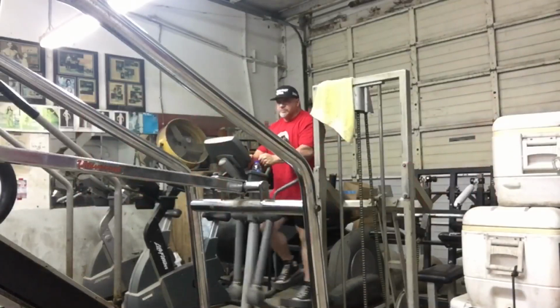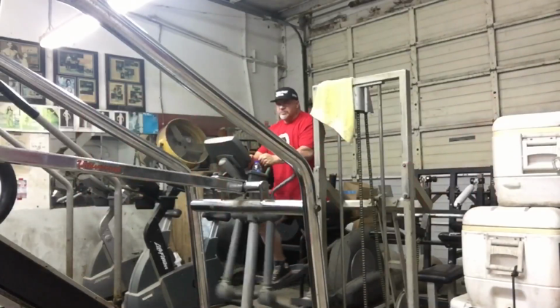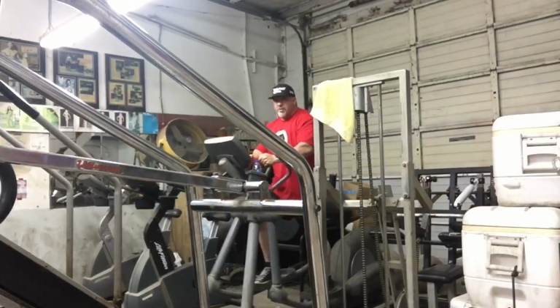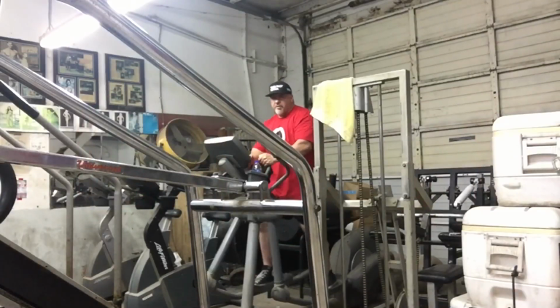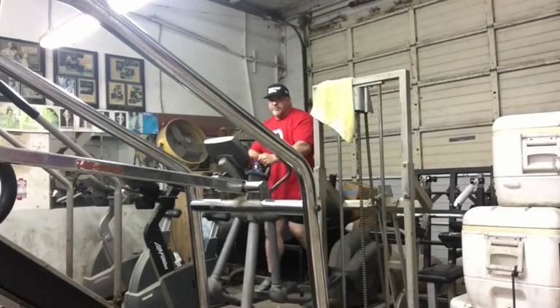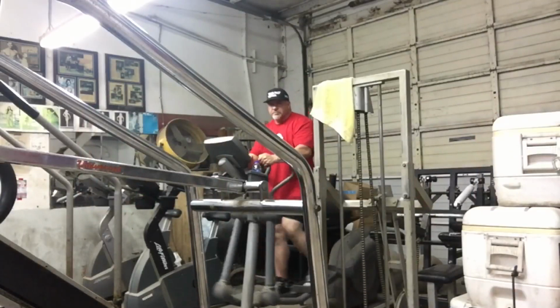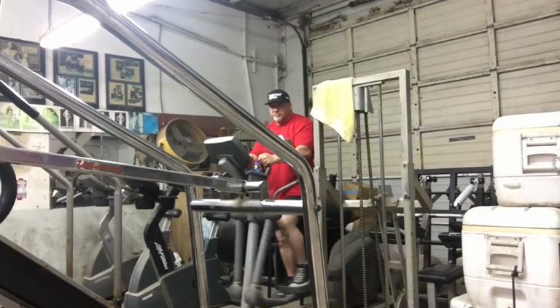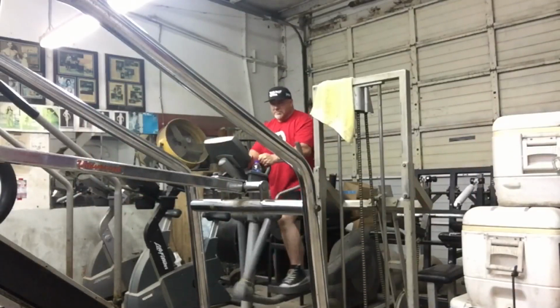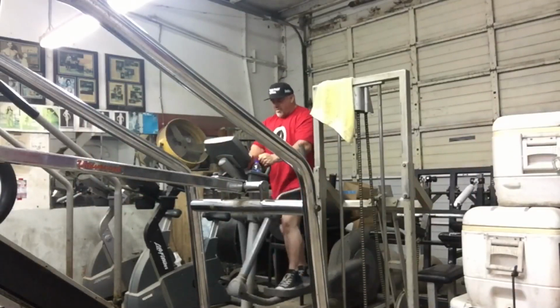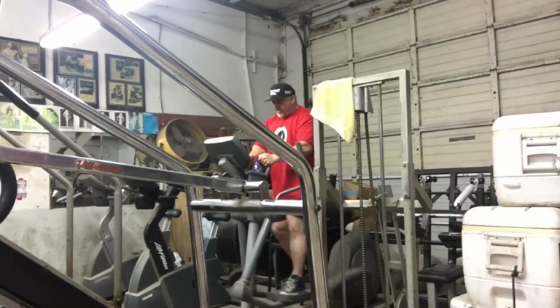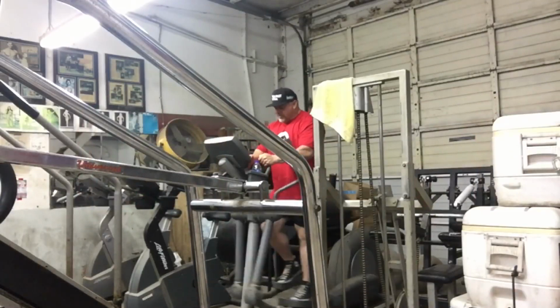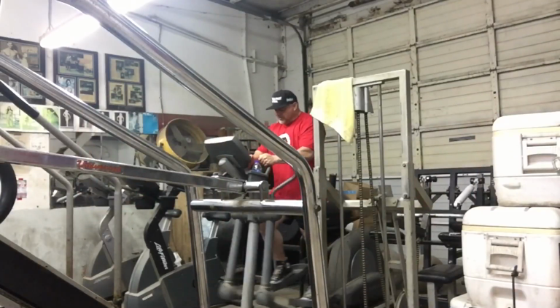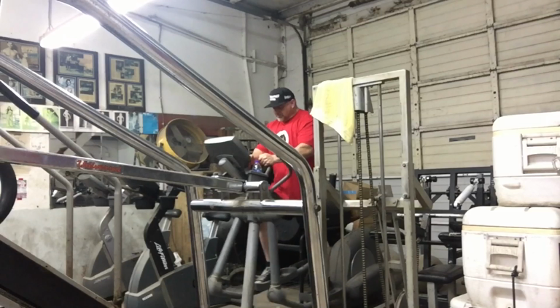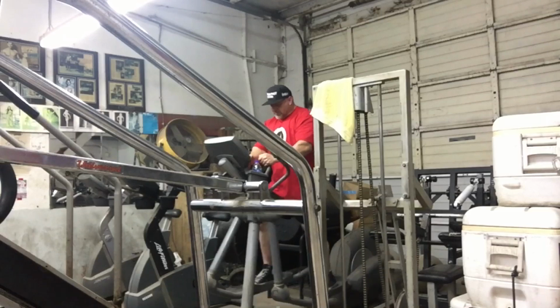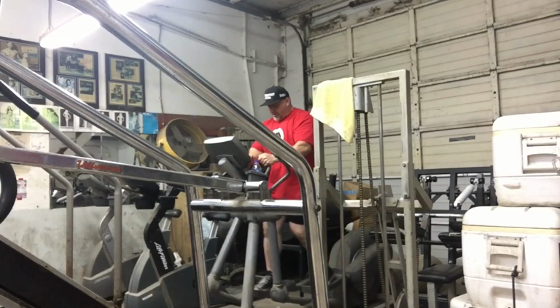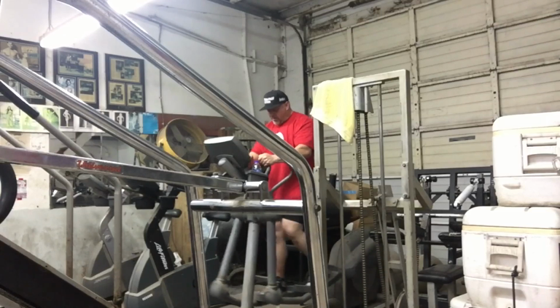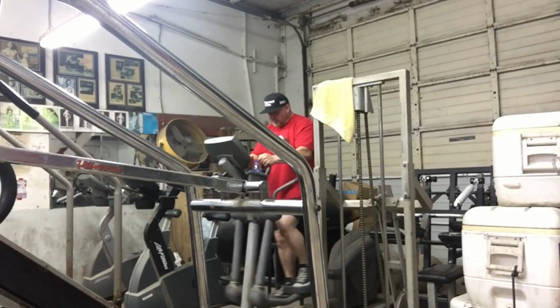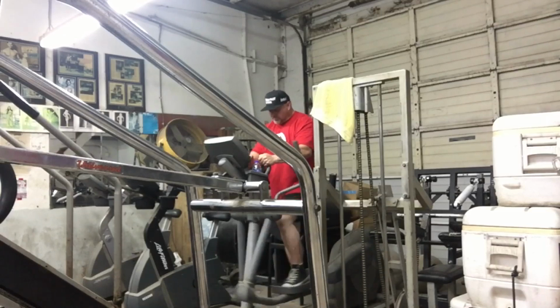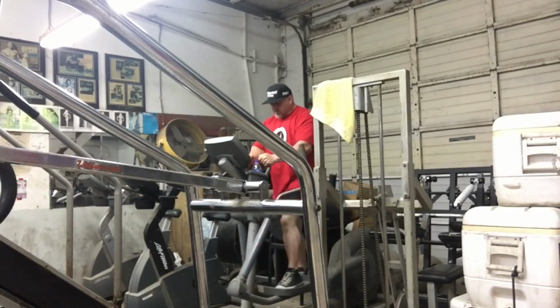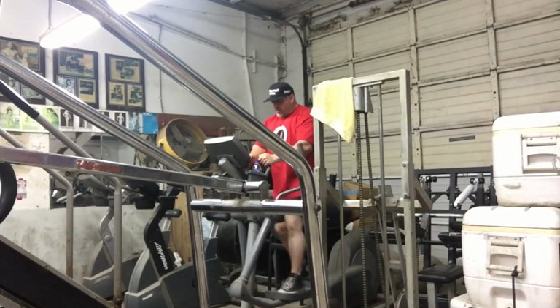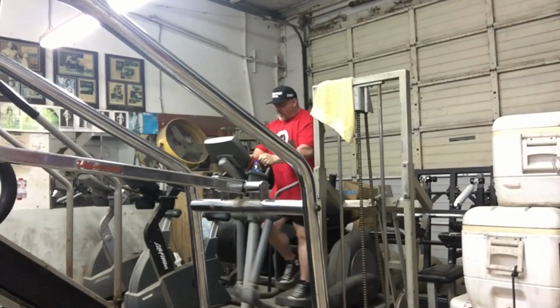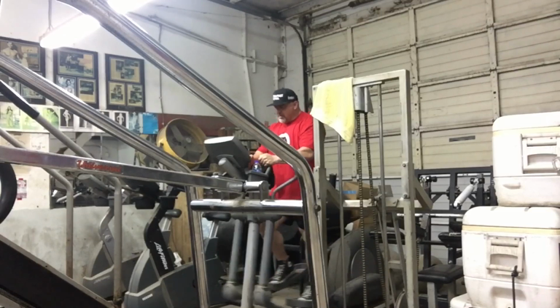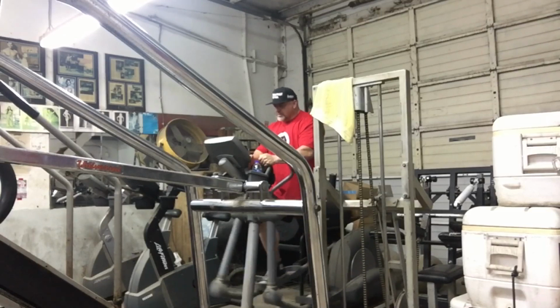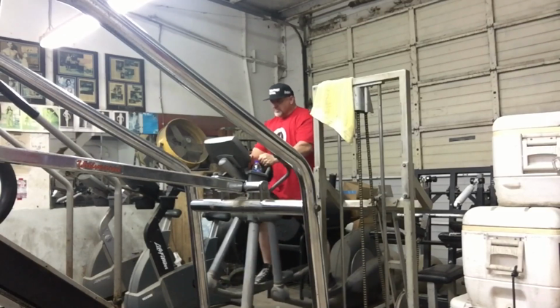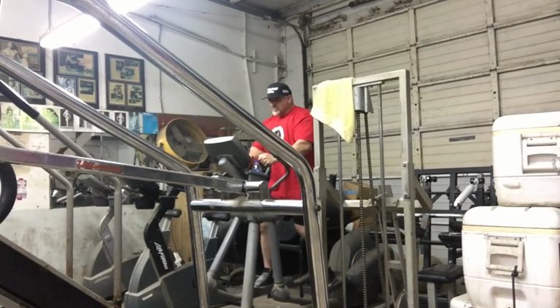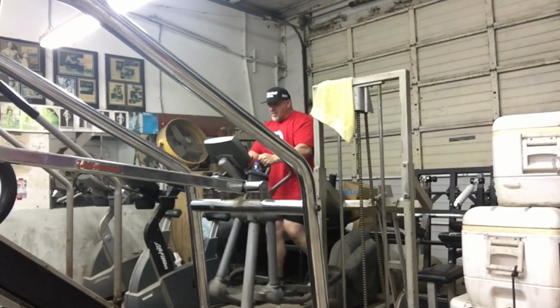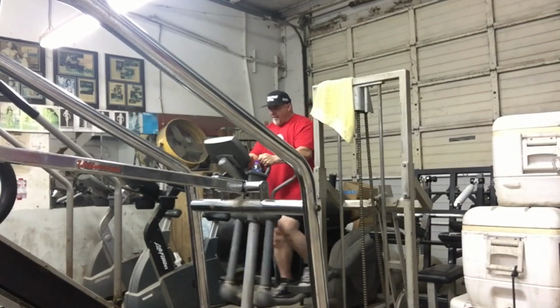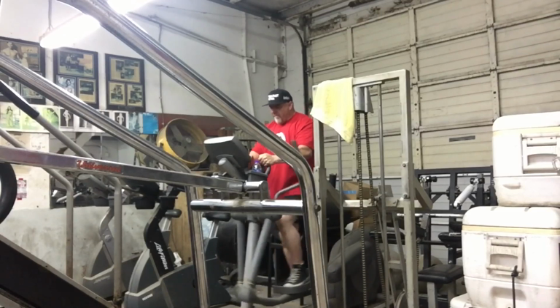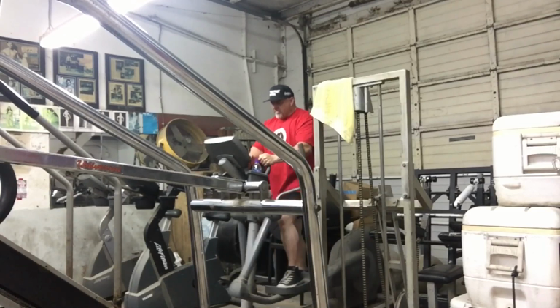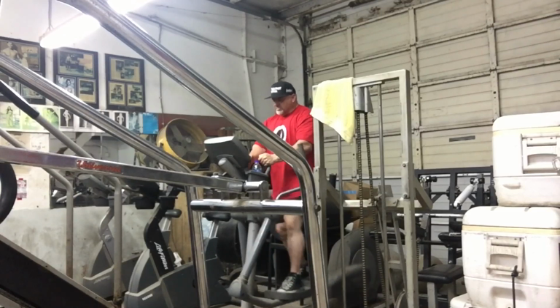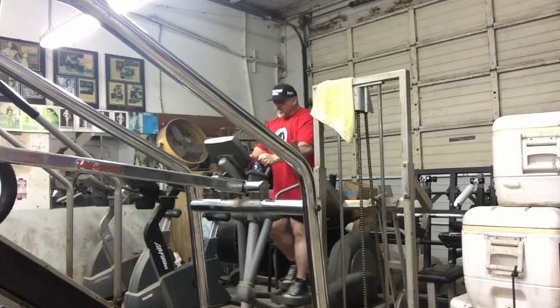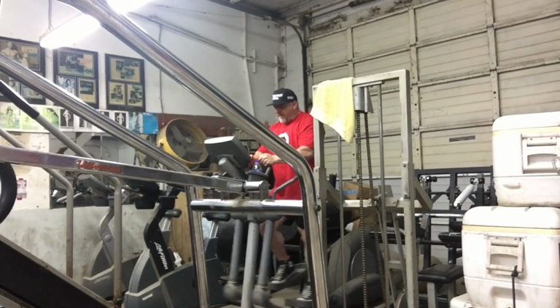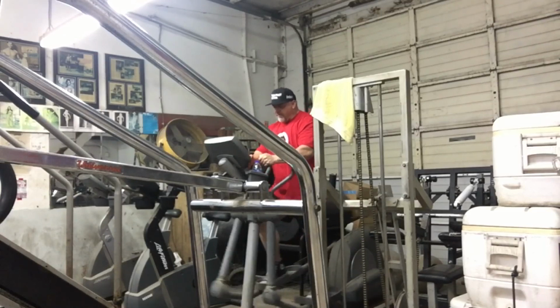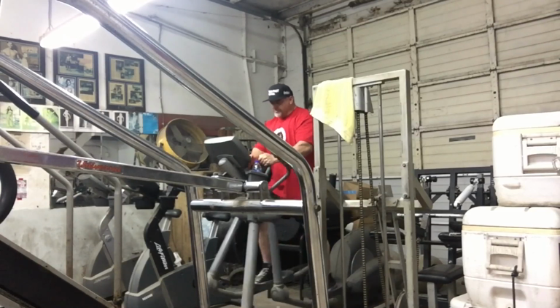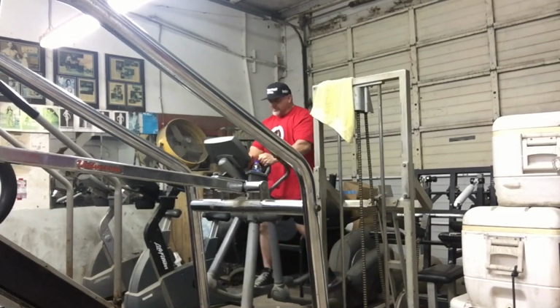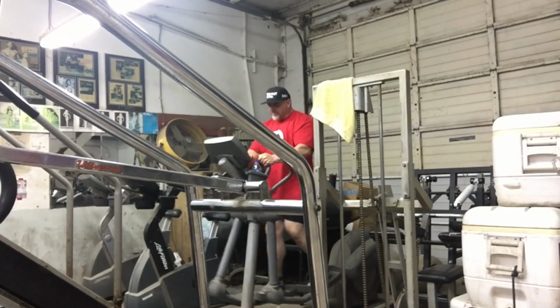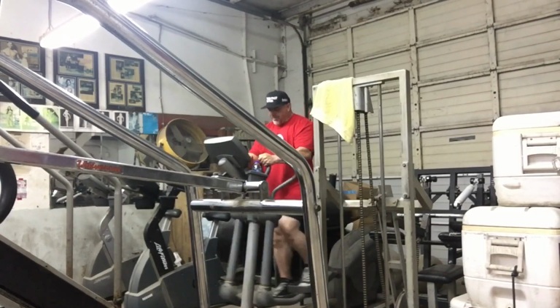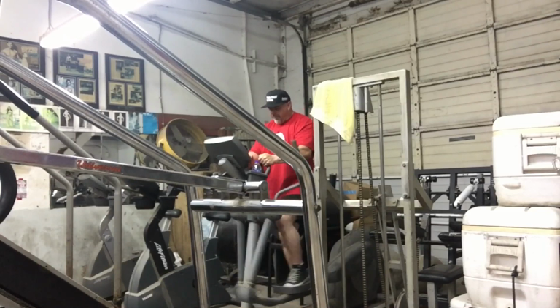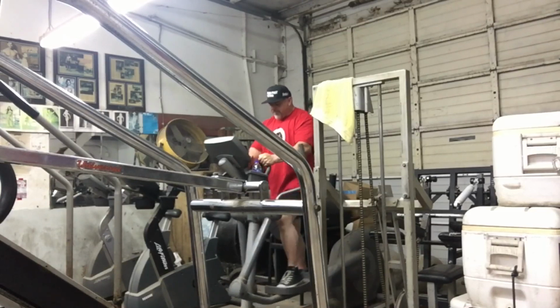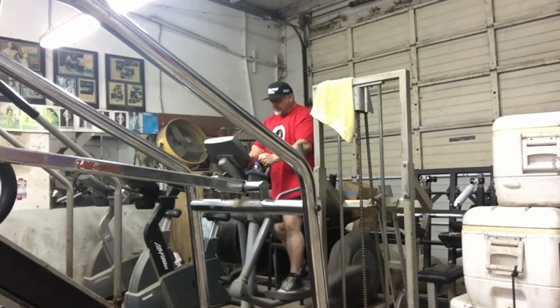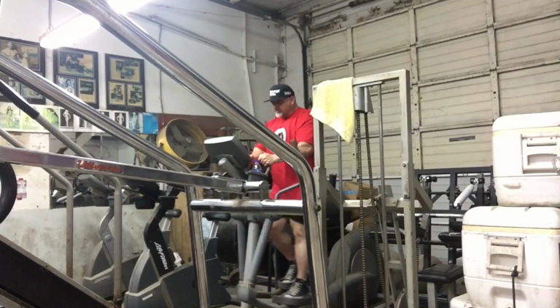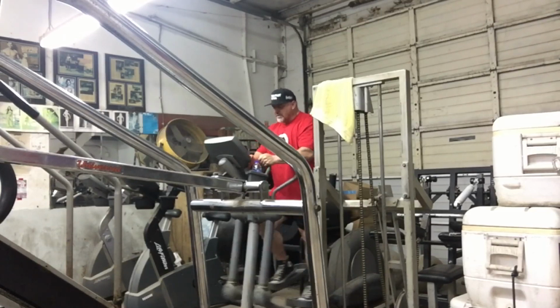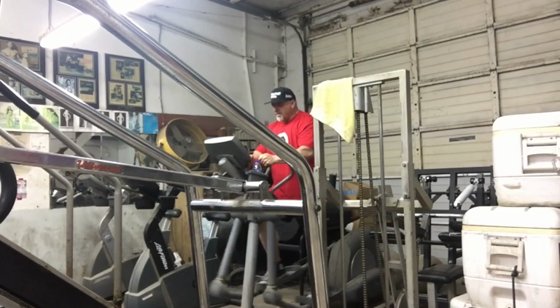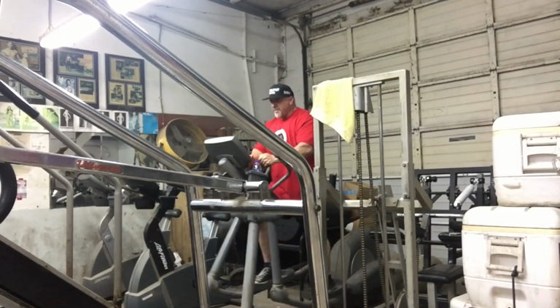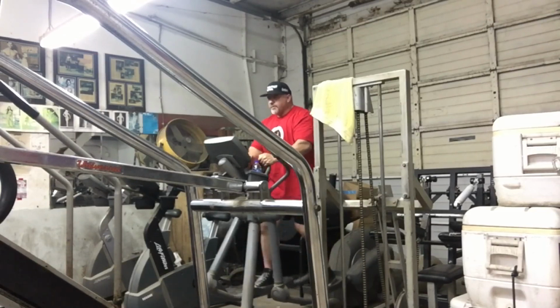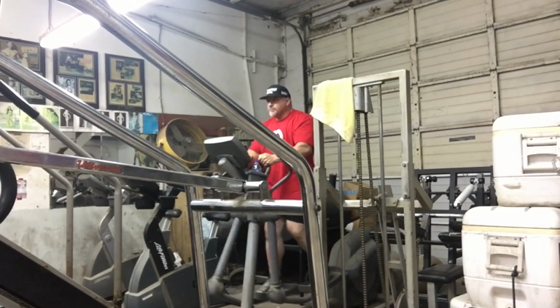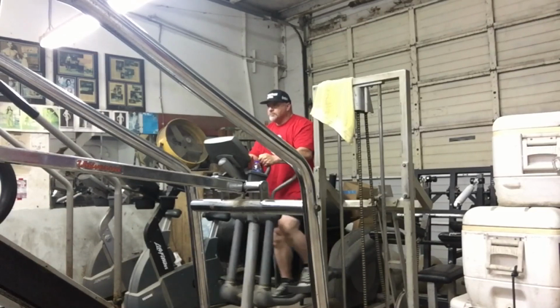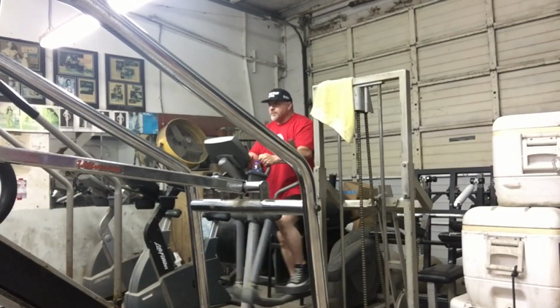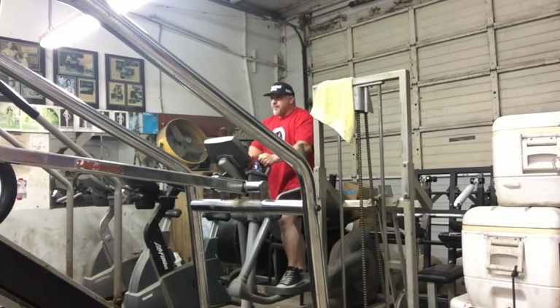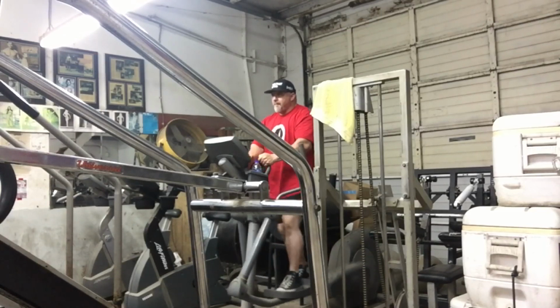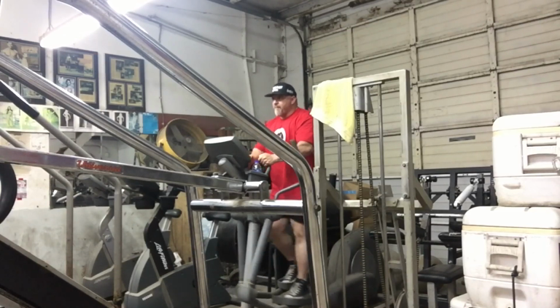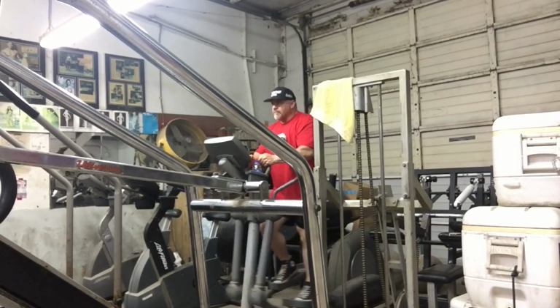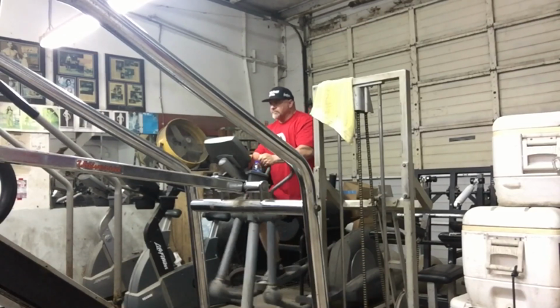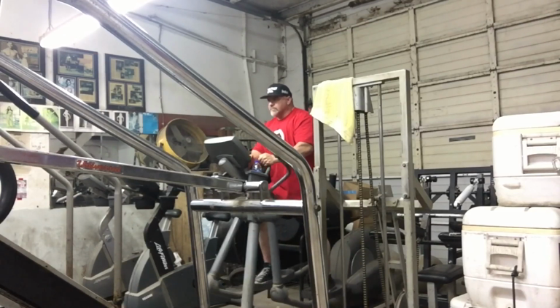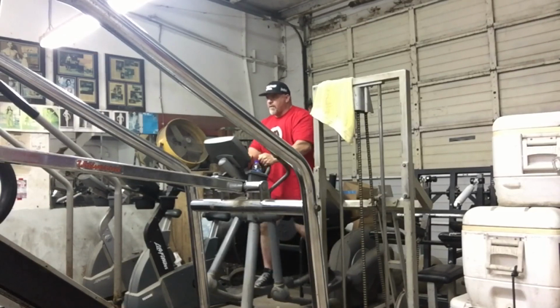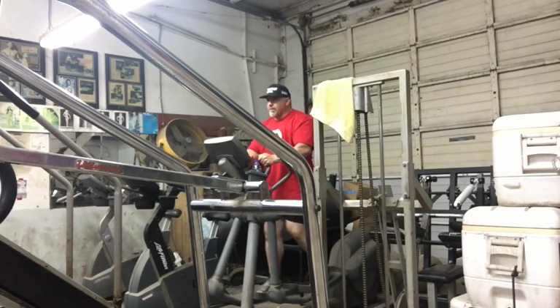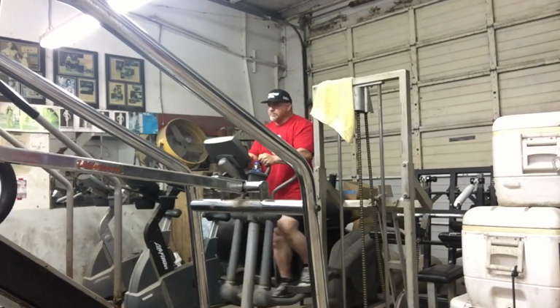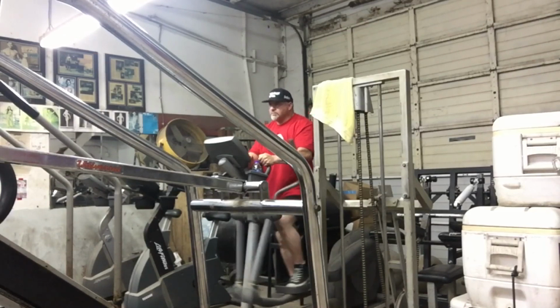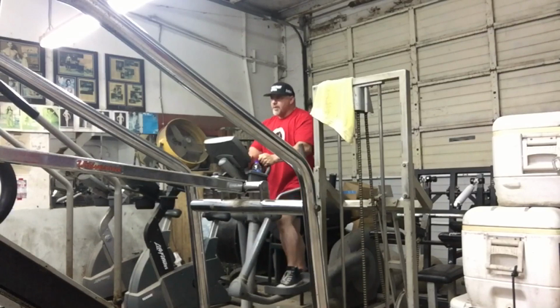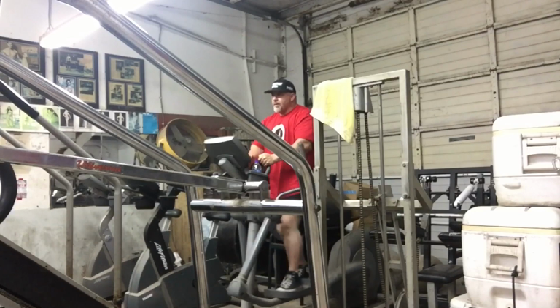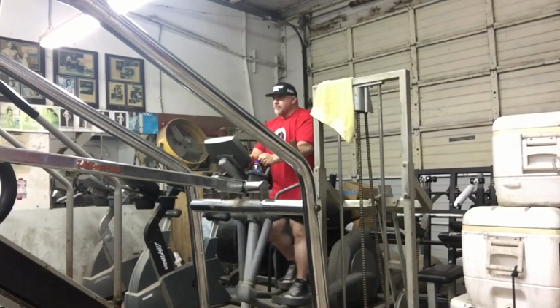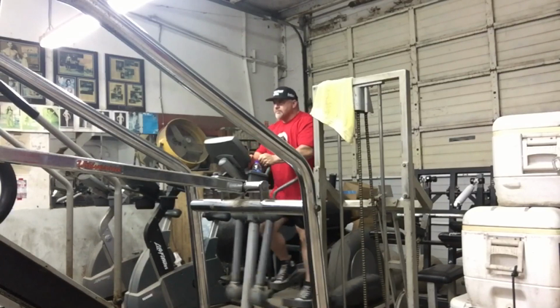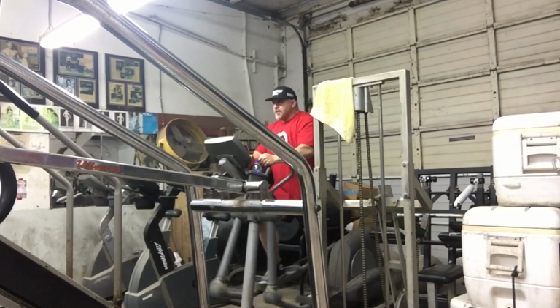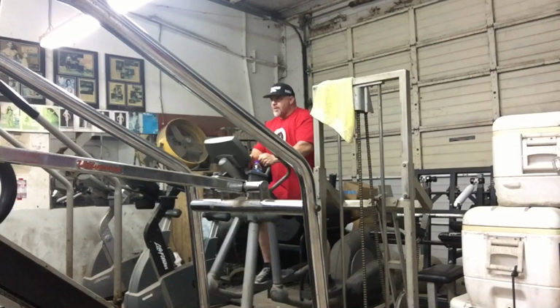What's up, Internet? Big J with Big J's Extreme Fitness here at the original Metroflex gym, Arlington, Texas, getting my cardio on.